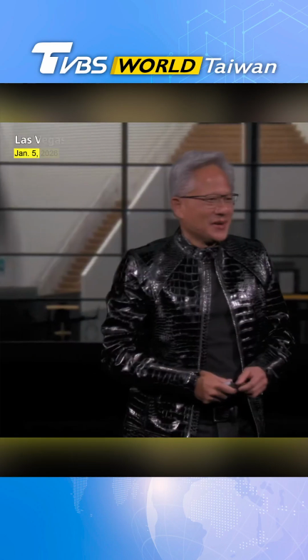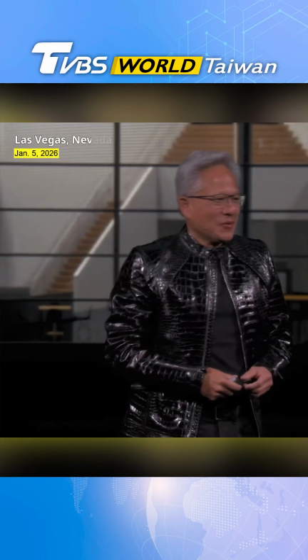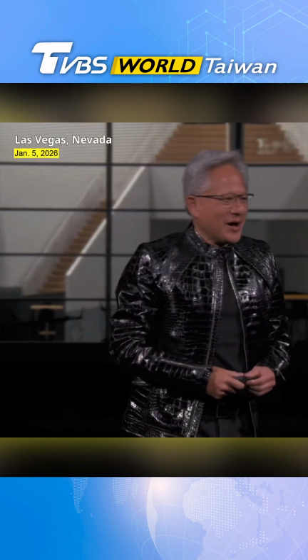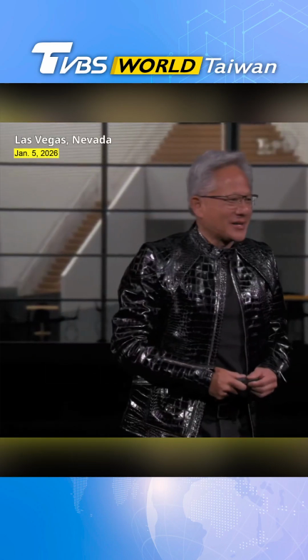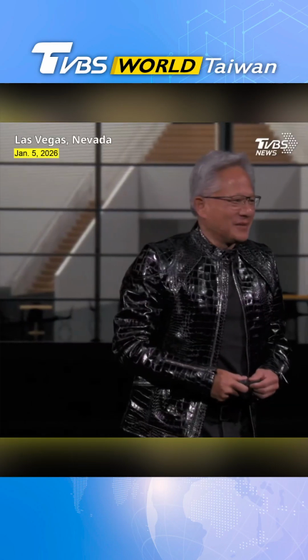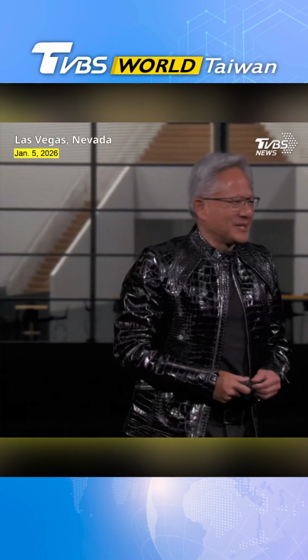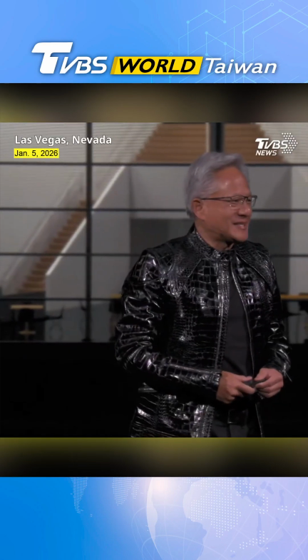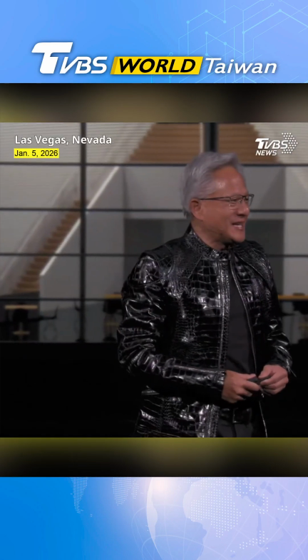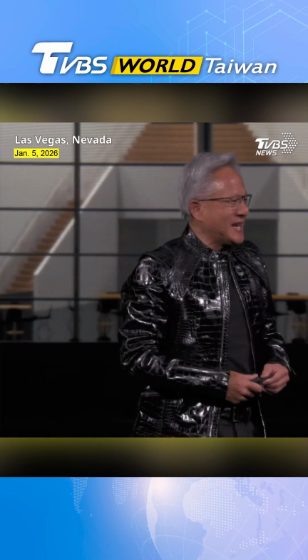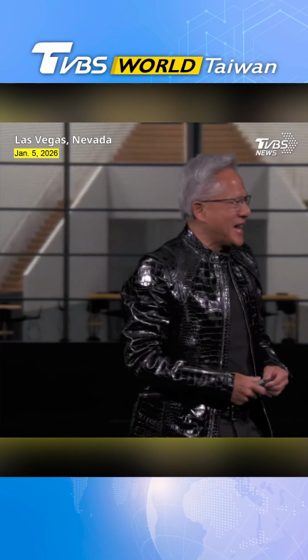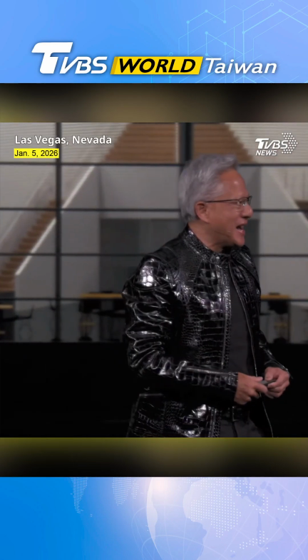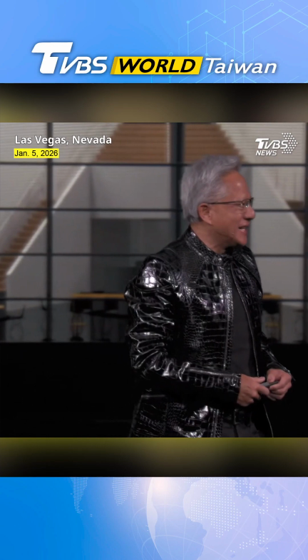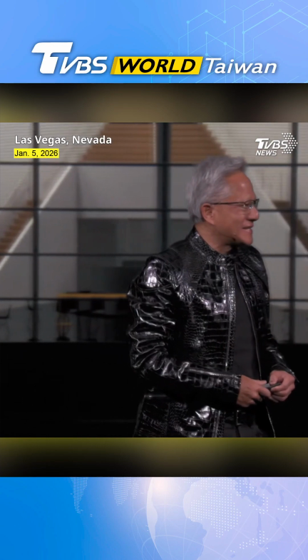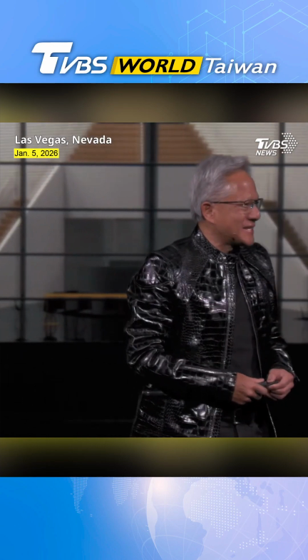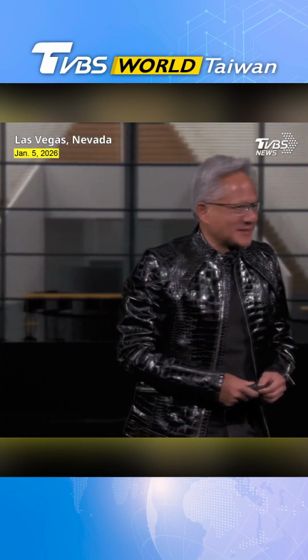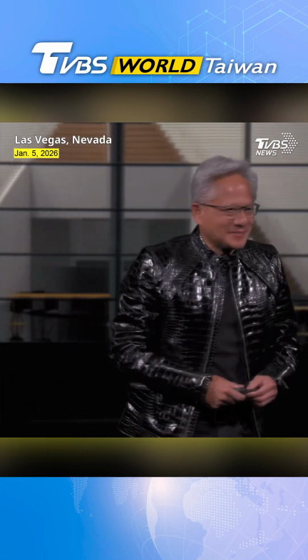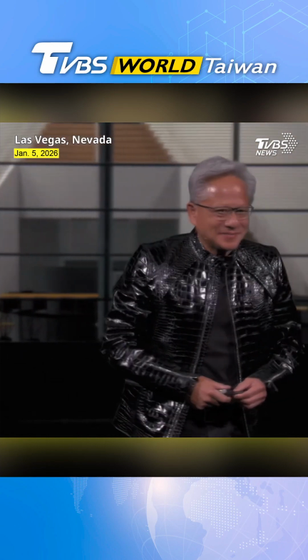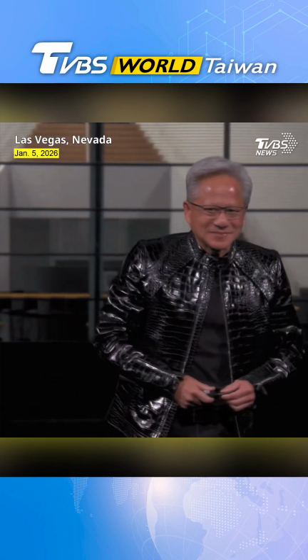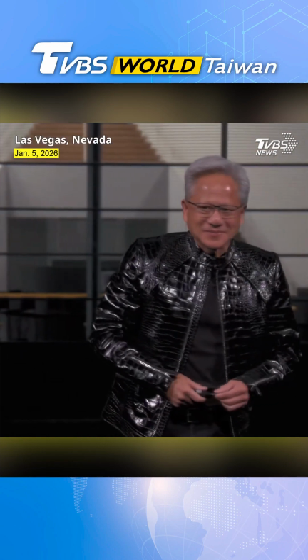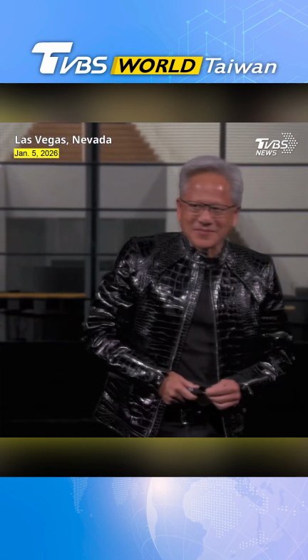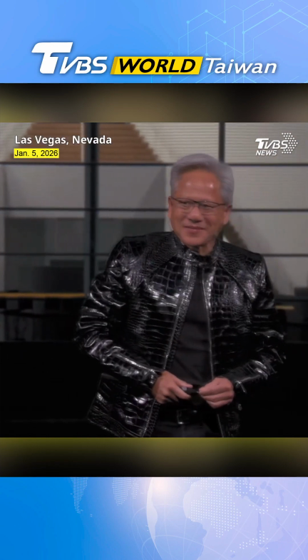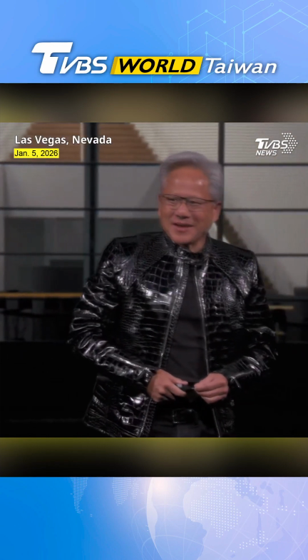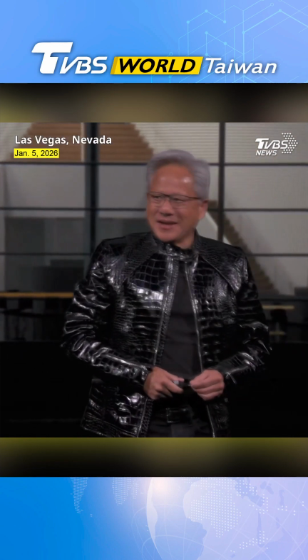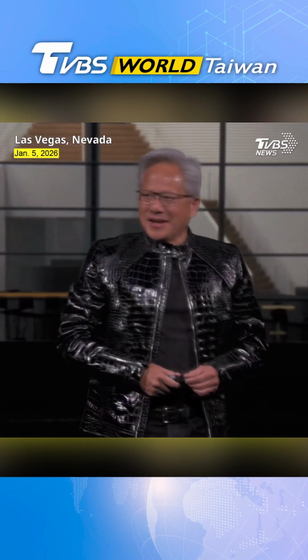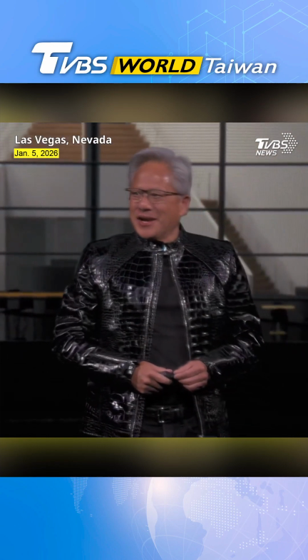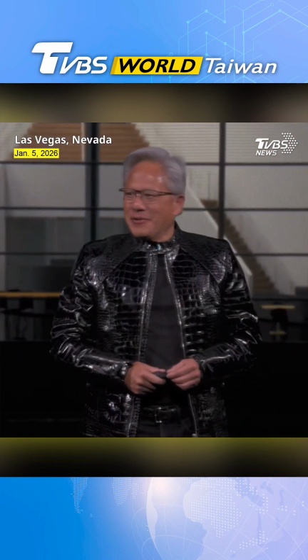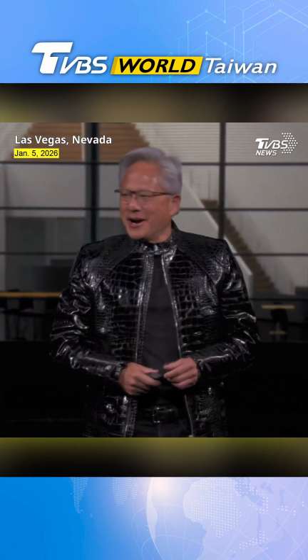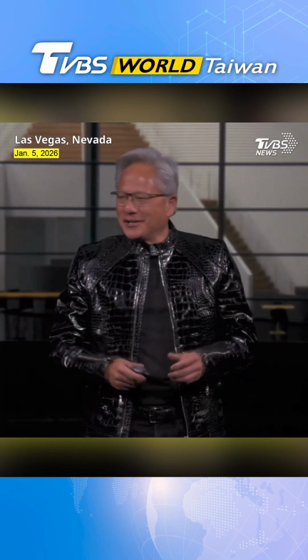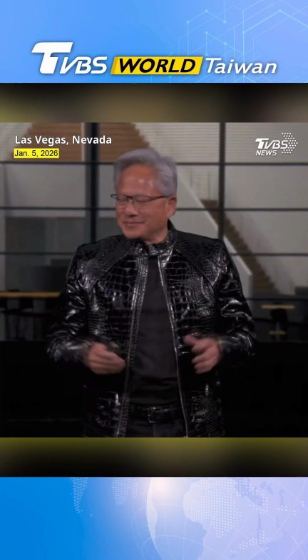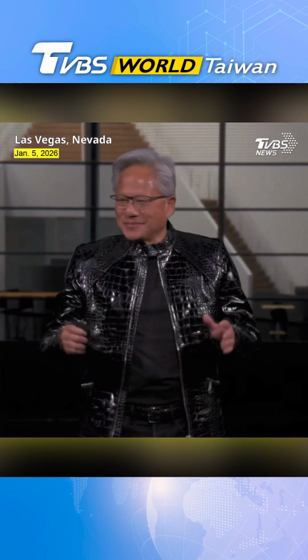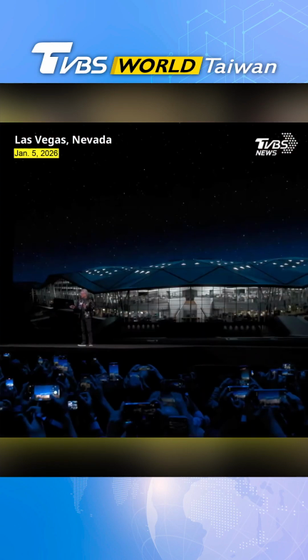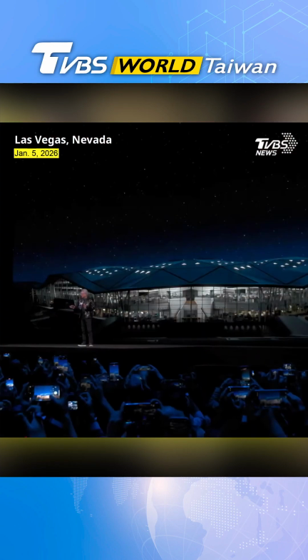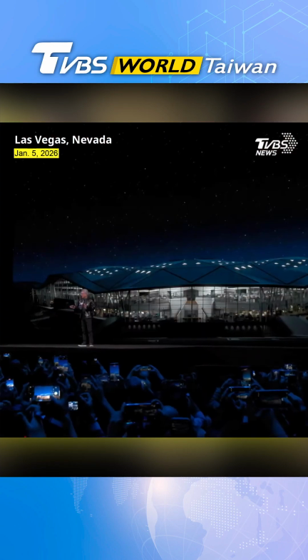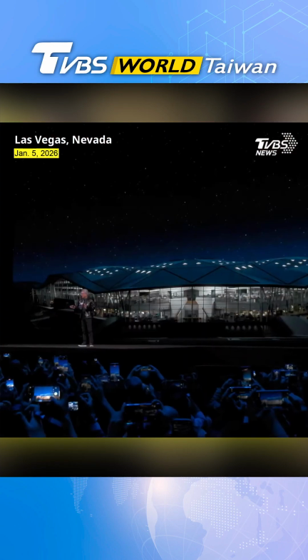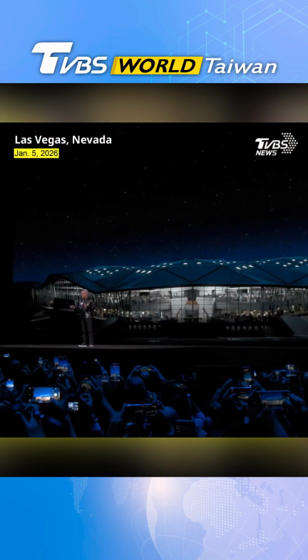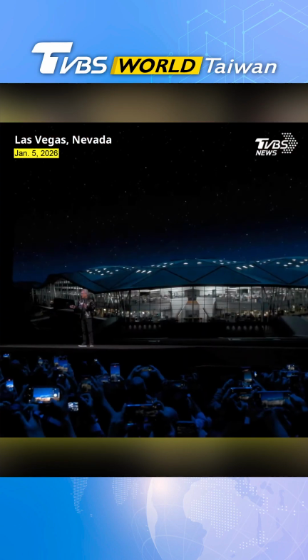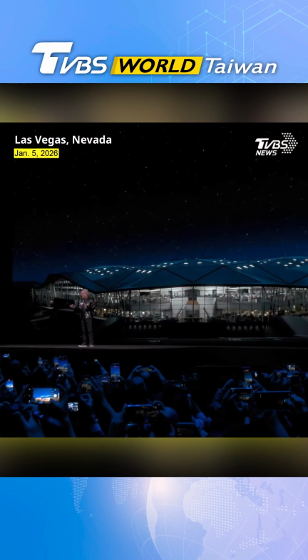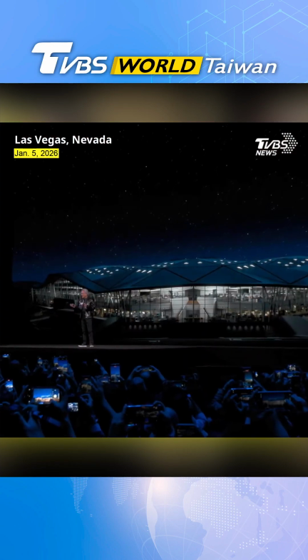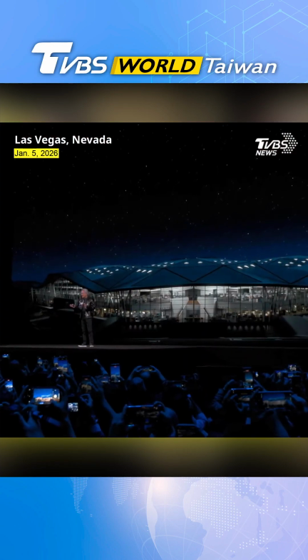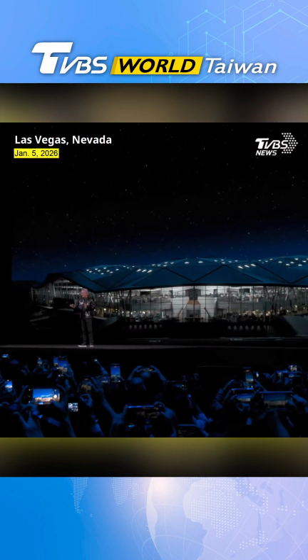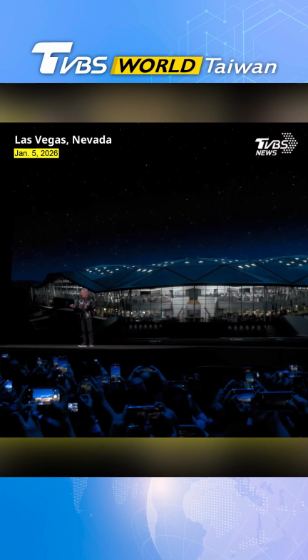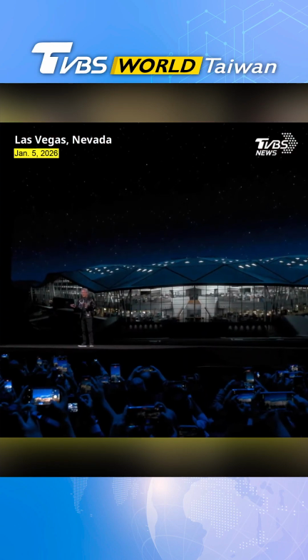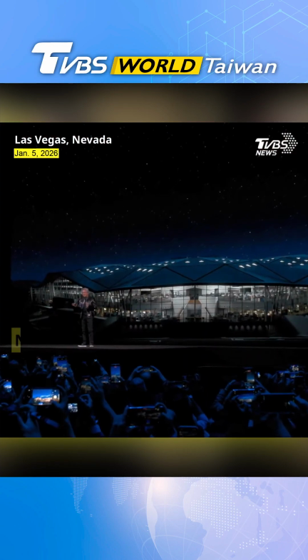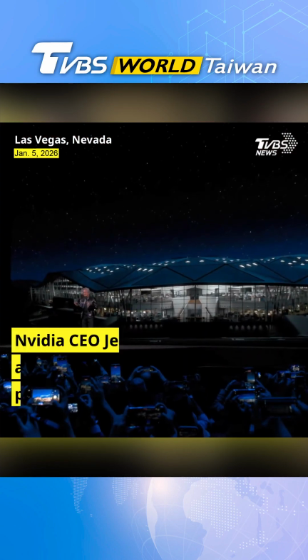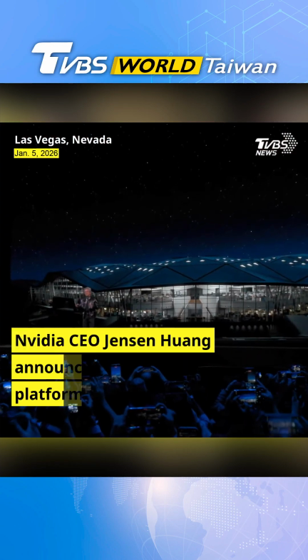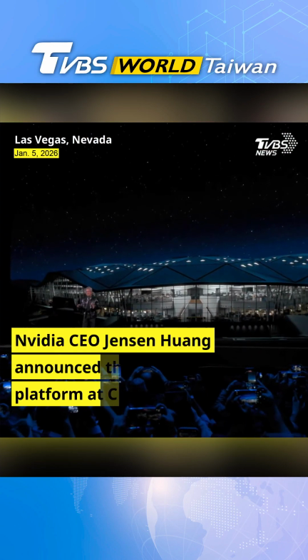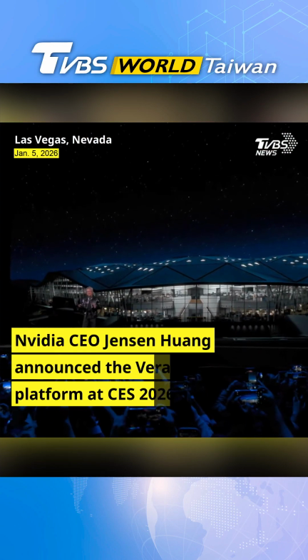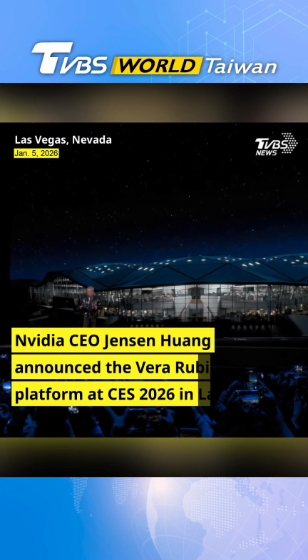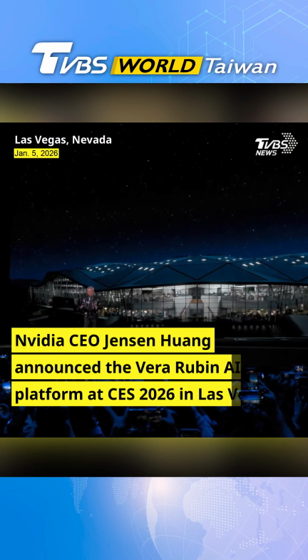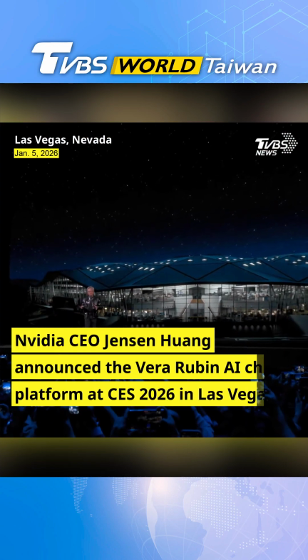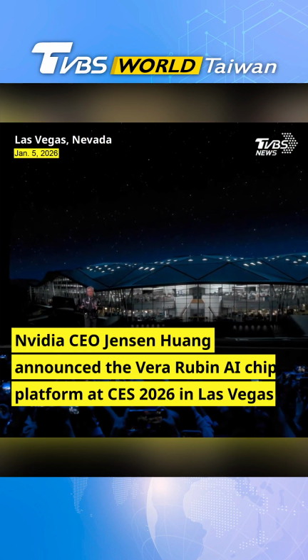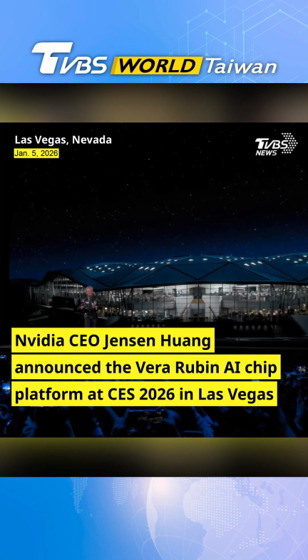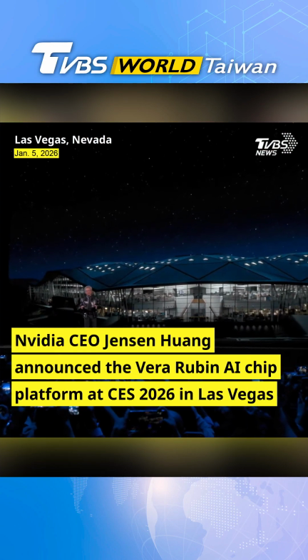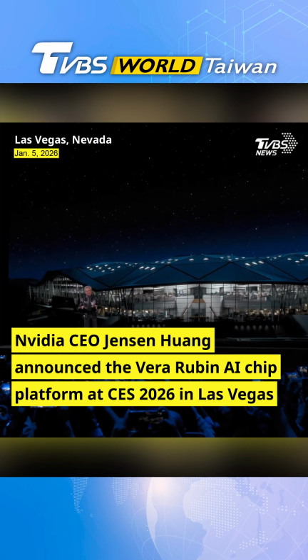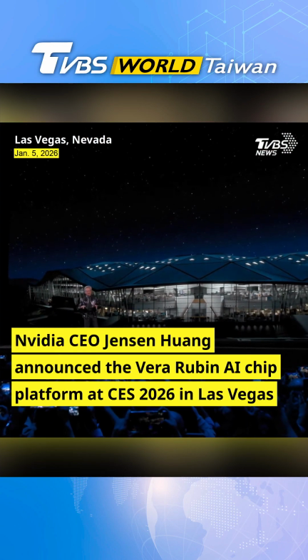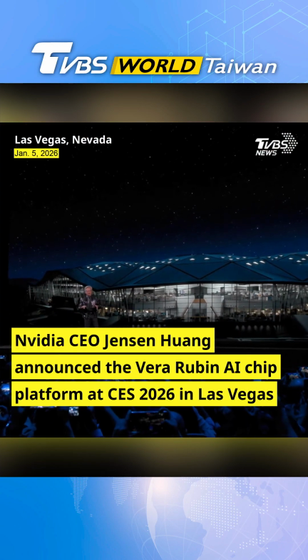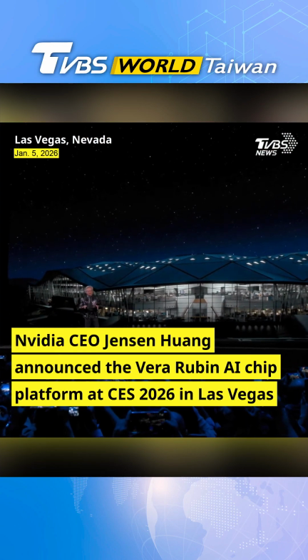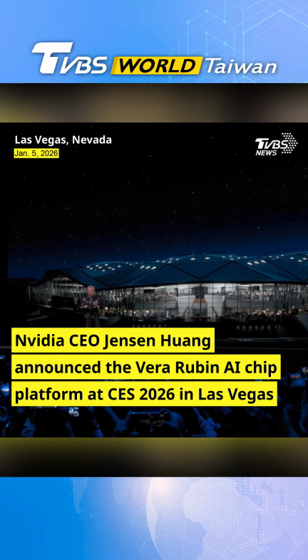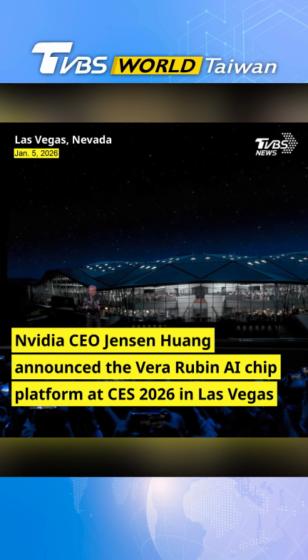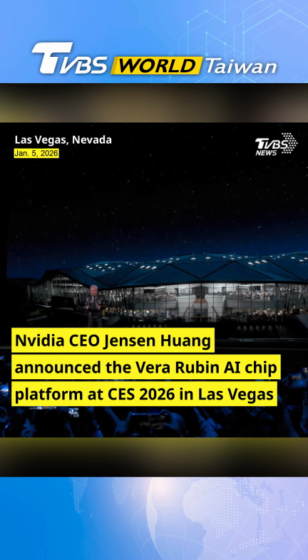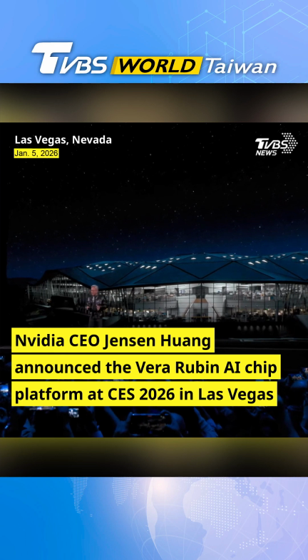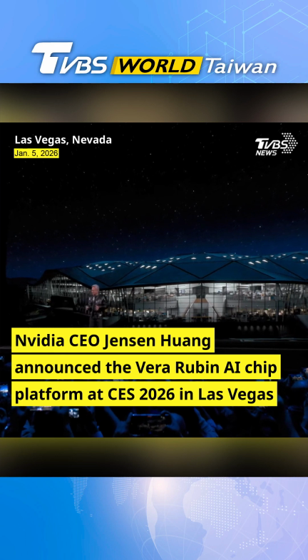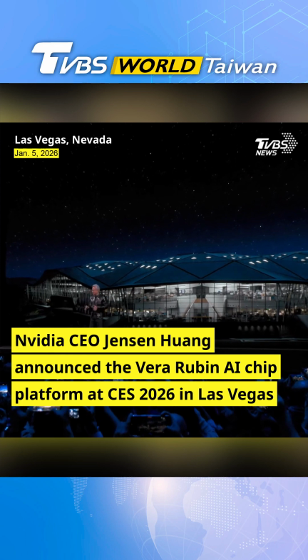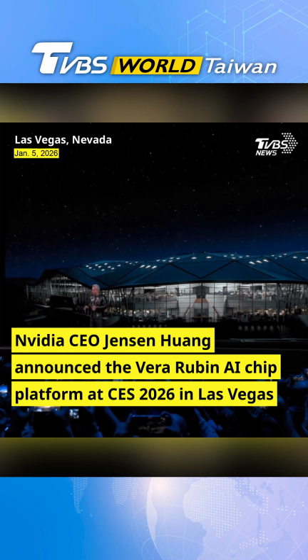Welcome to CES! We have about 15 kilos worth of material to pack in here.